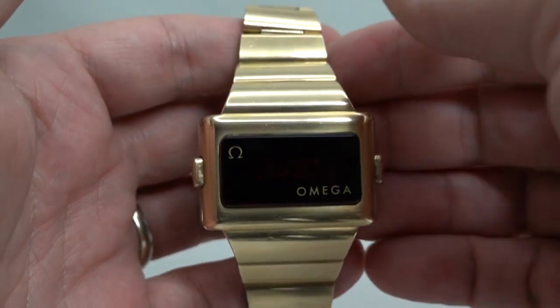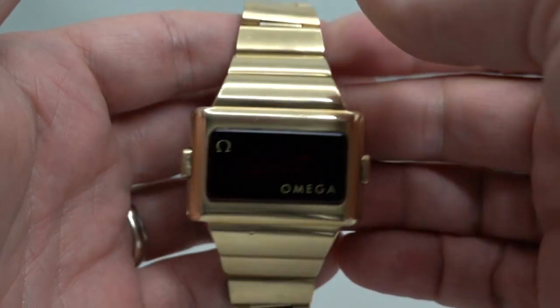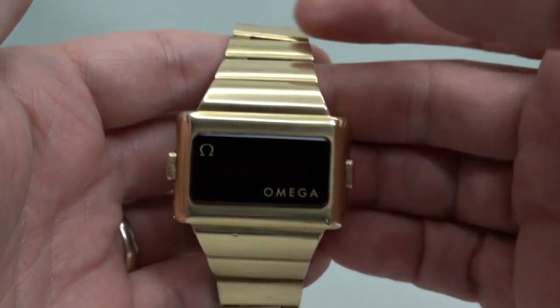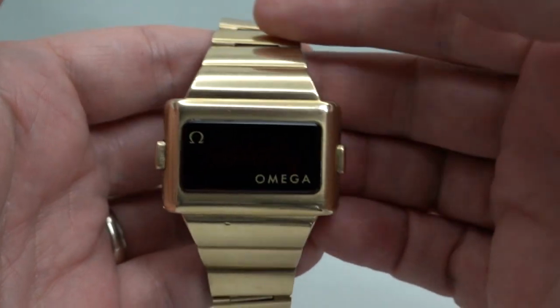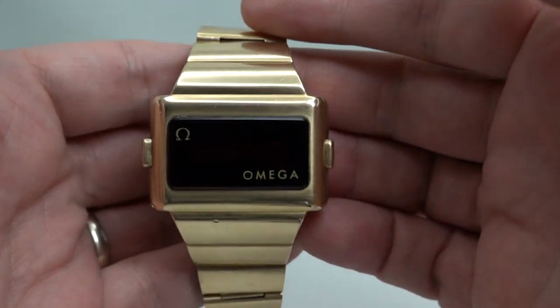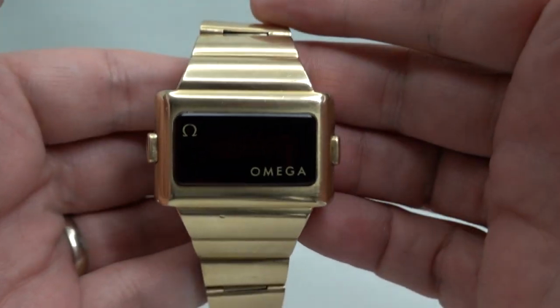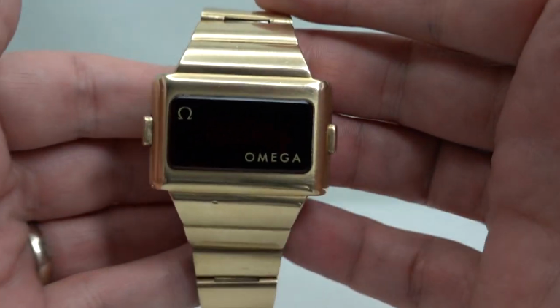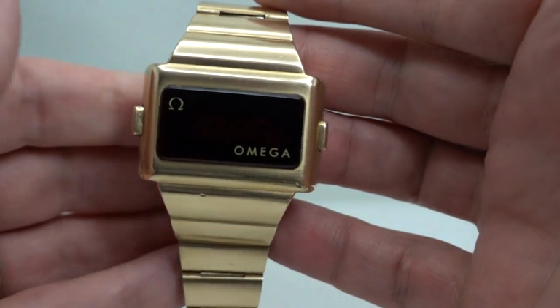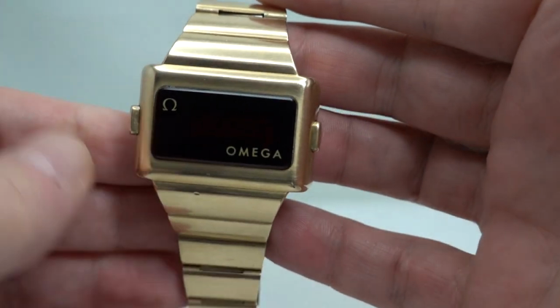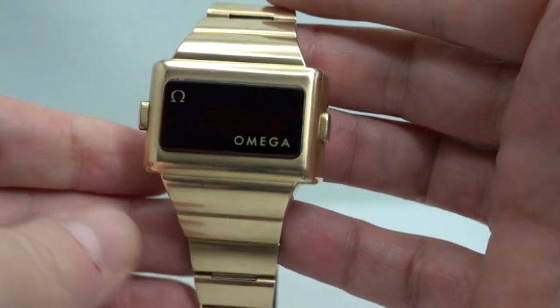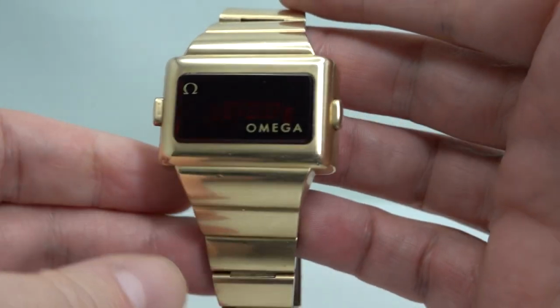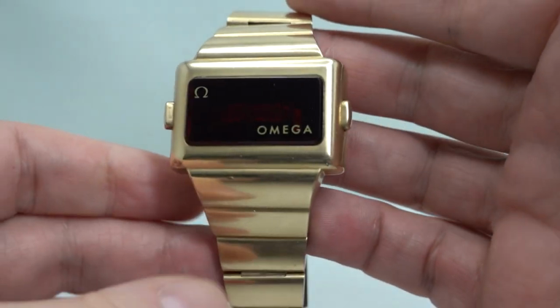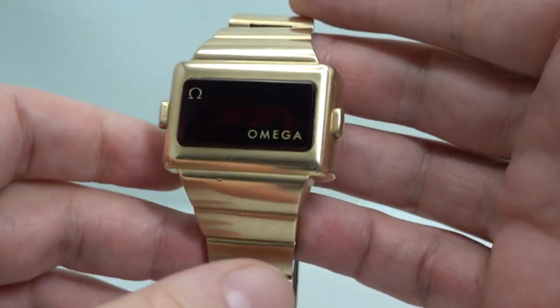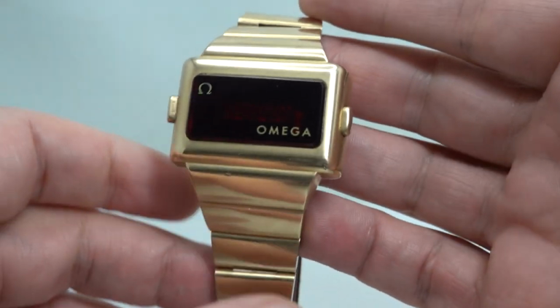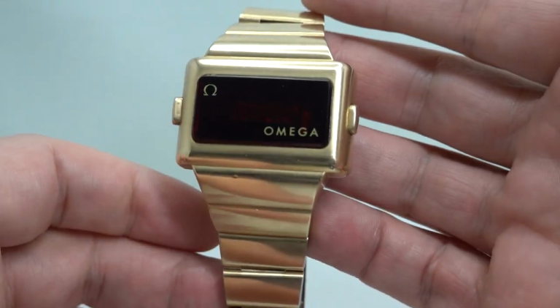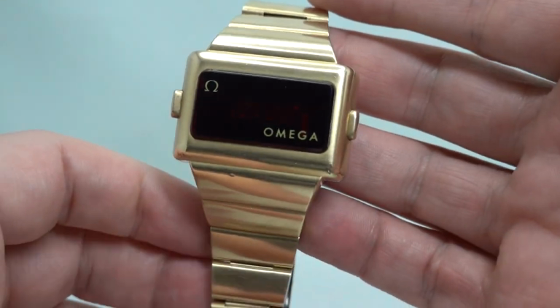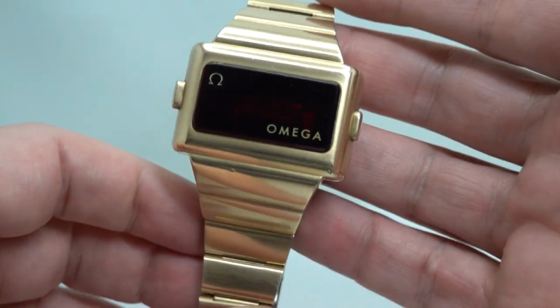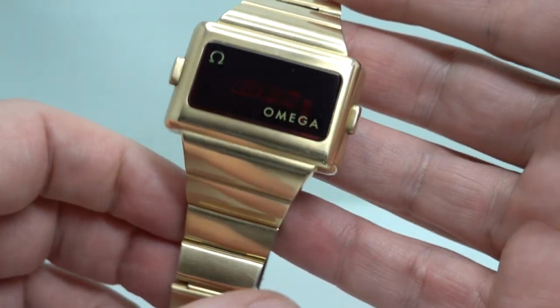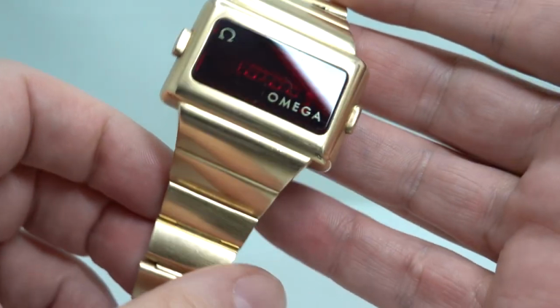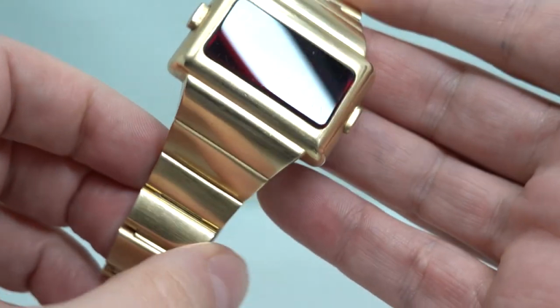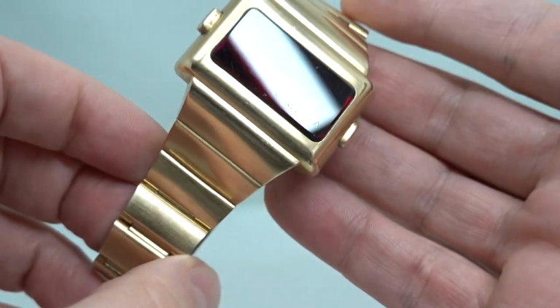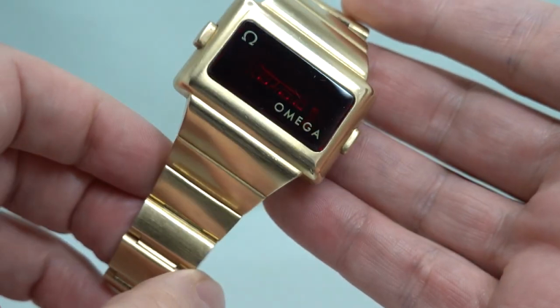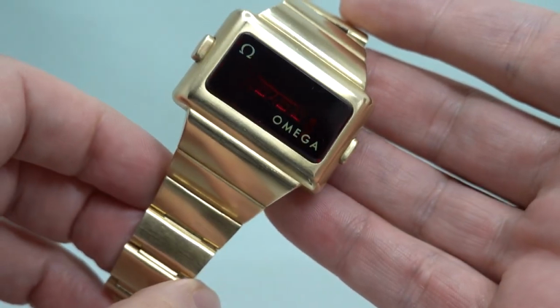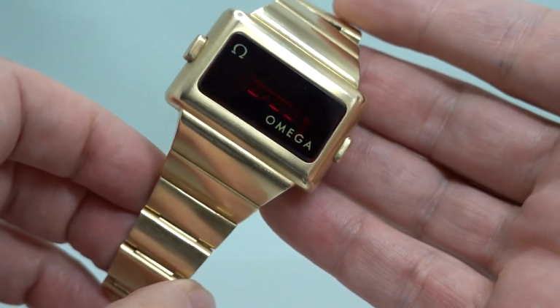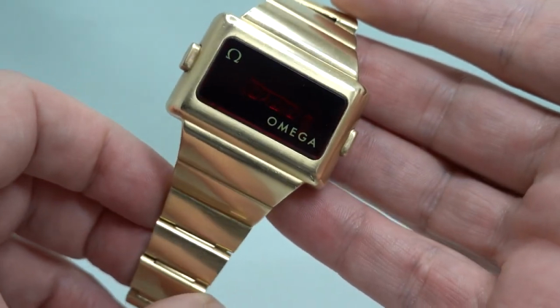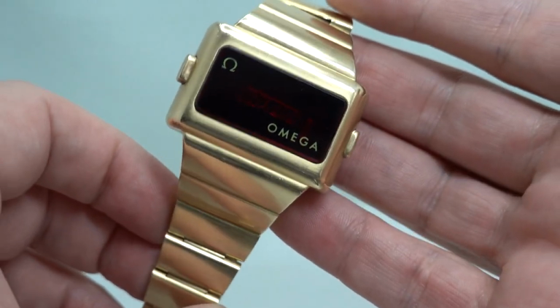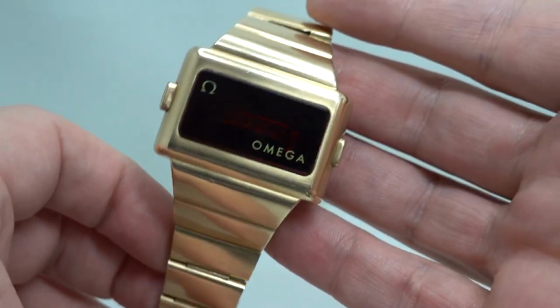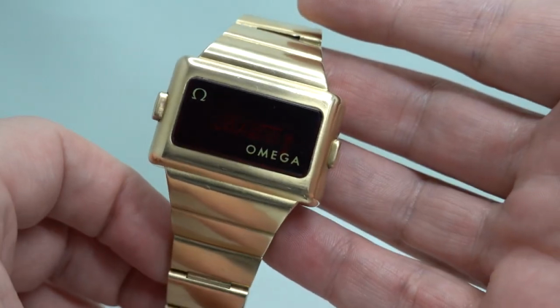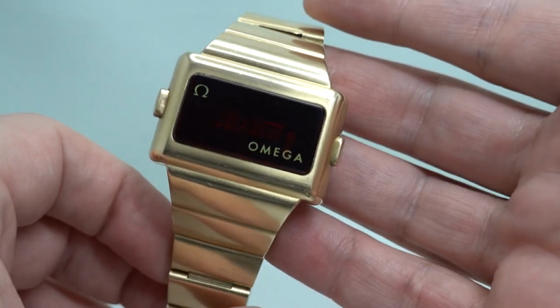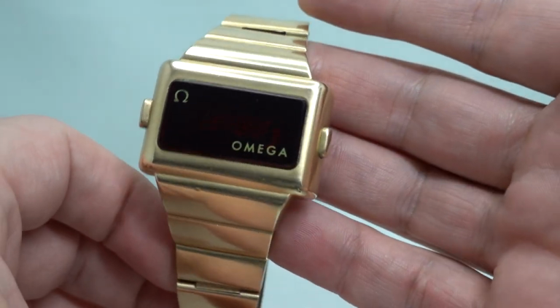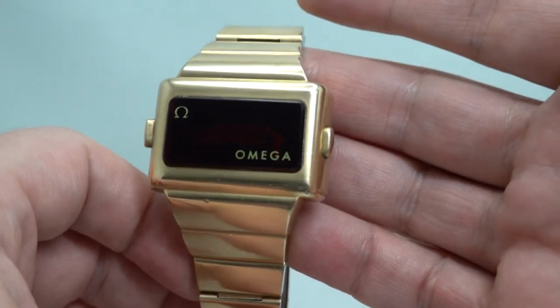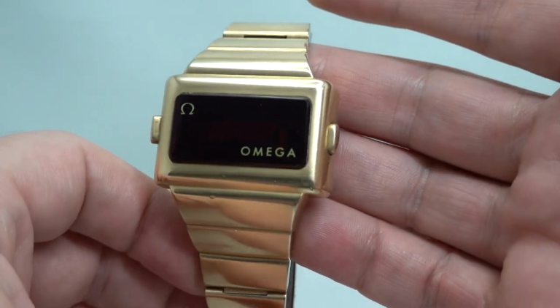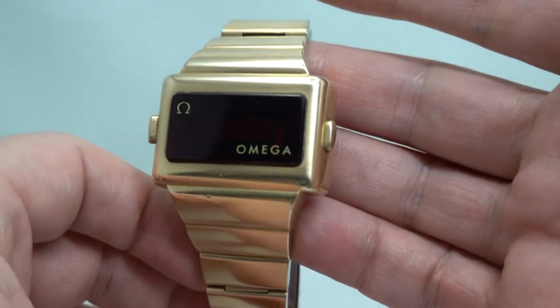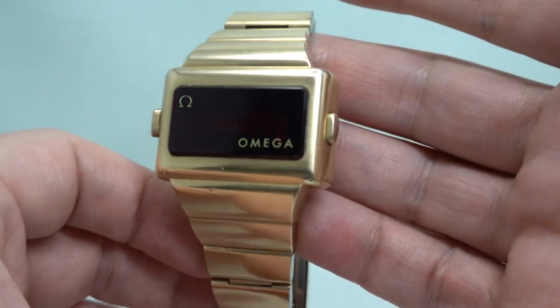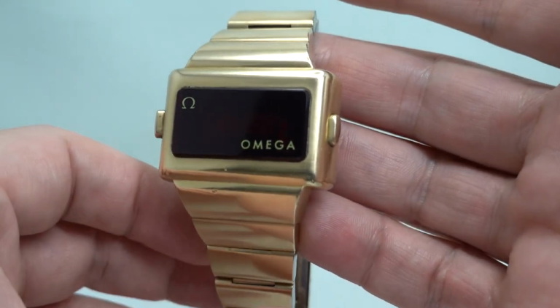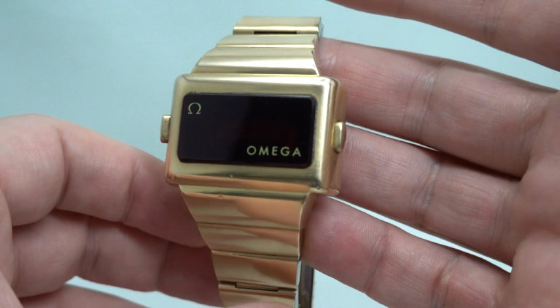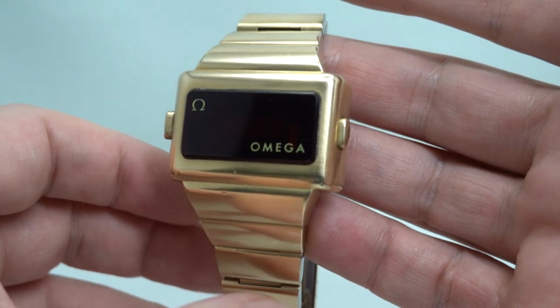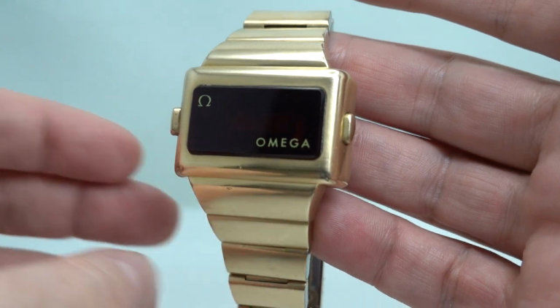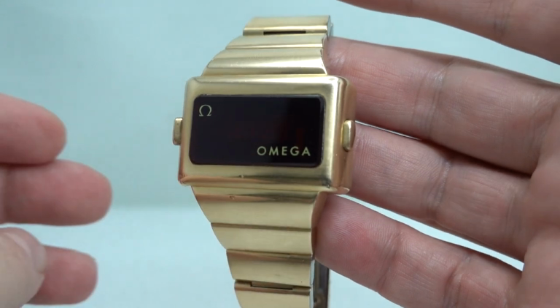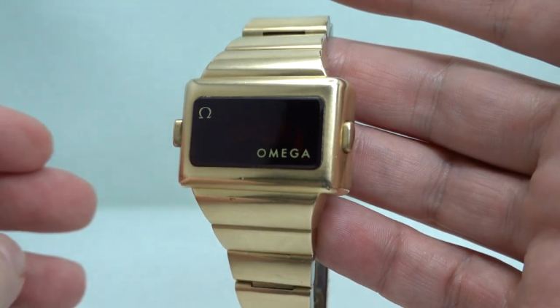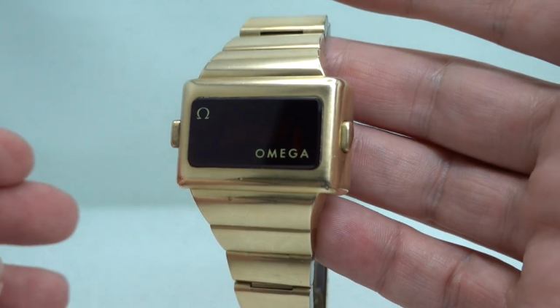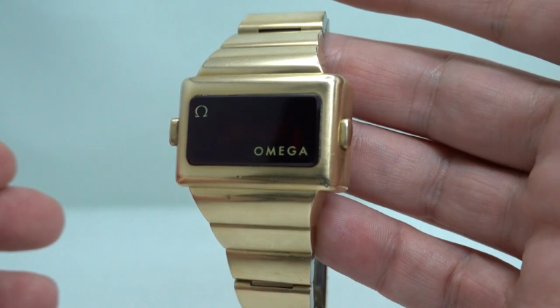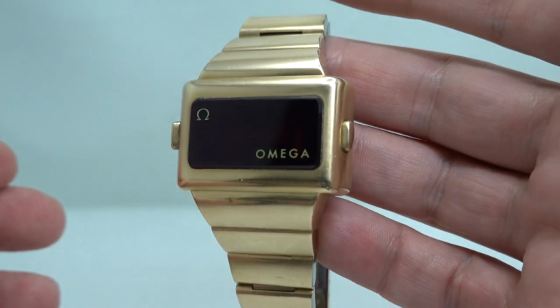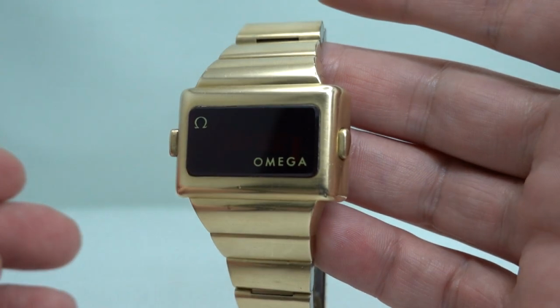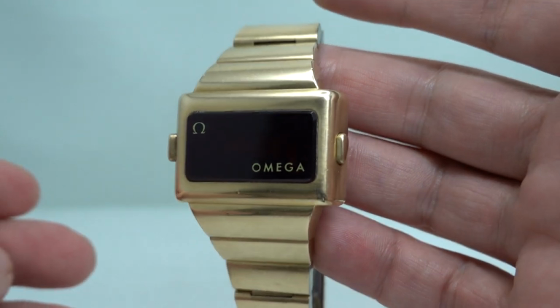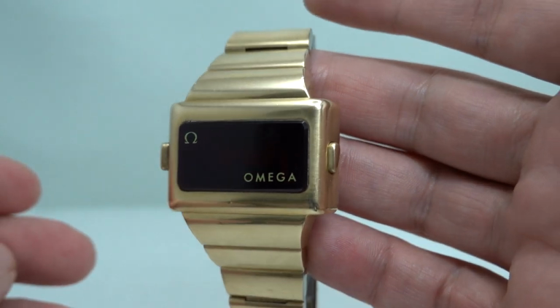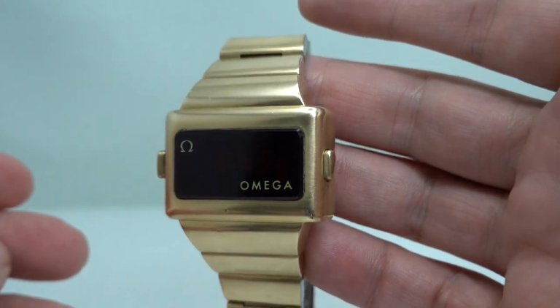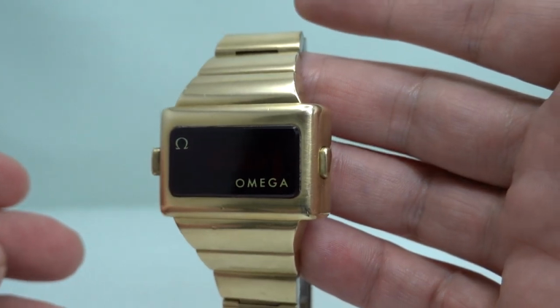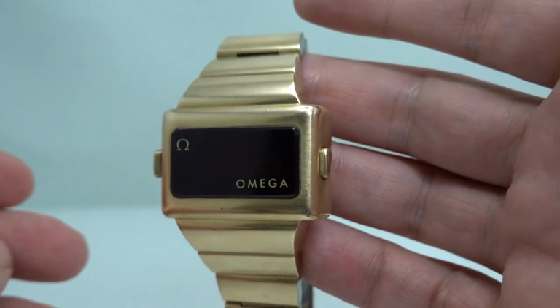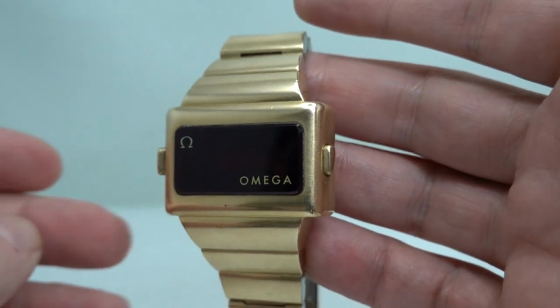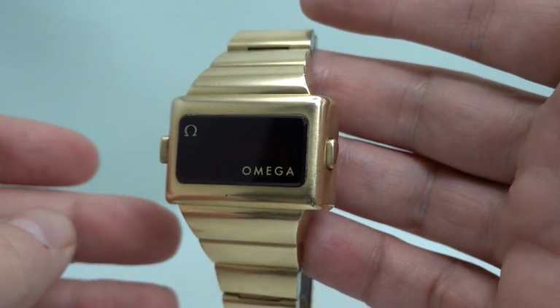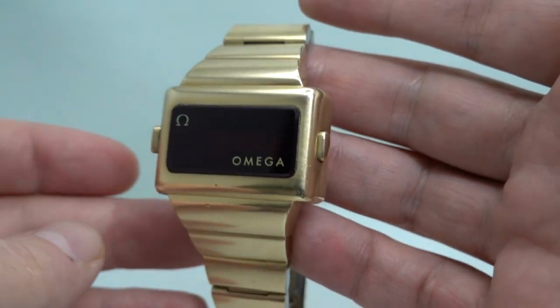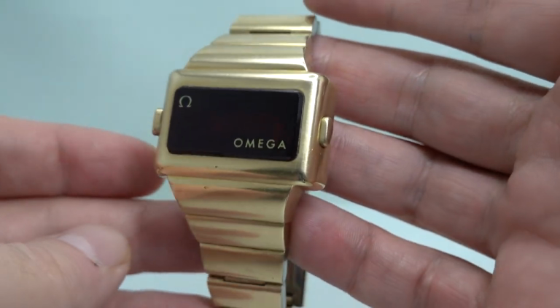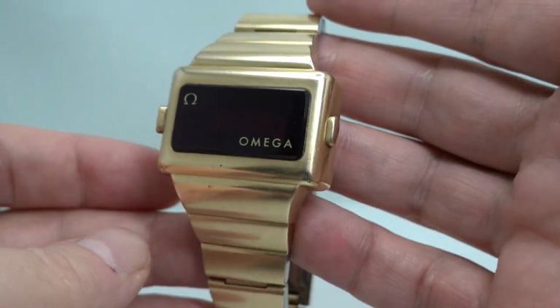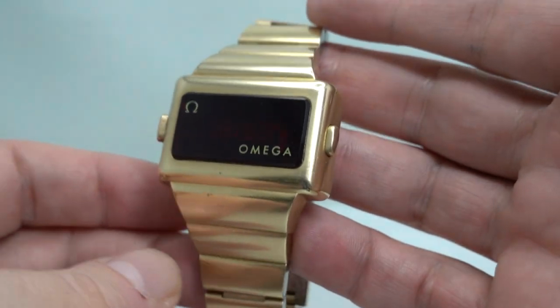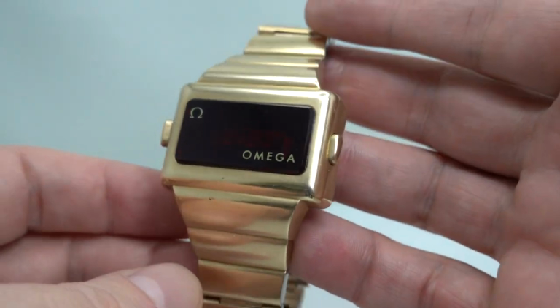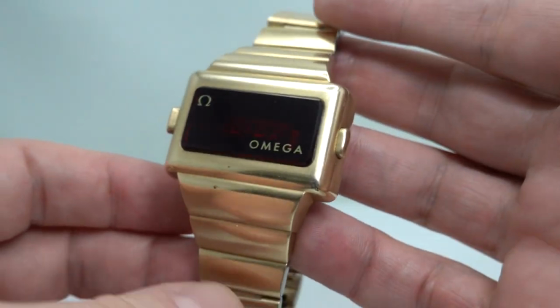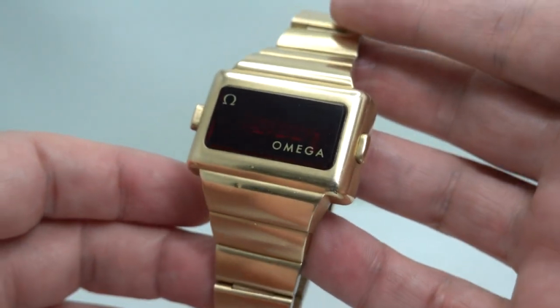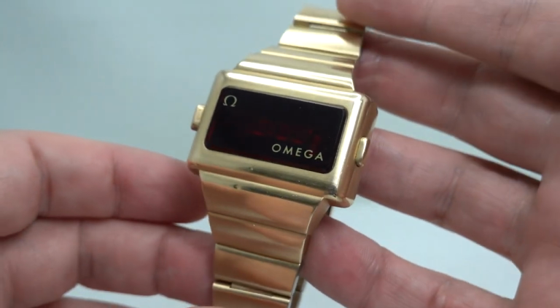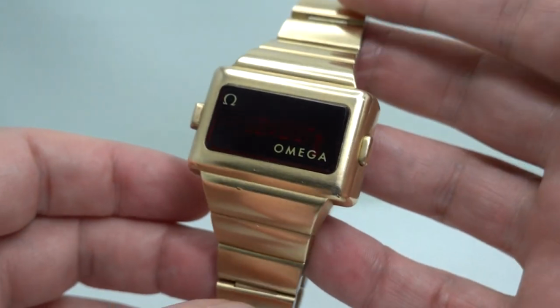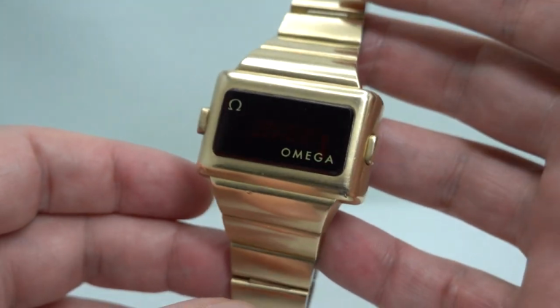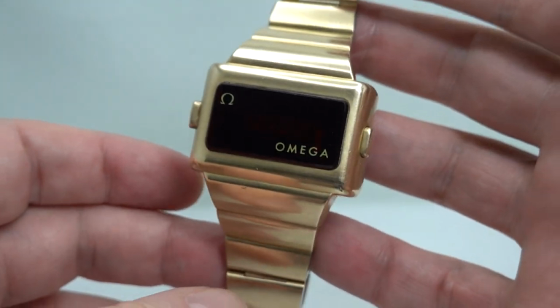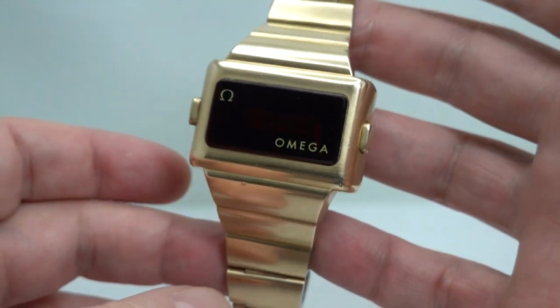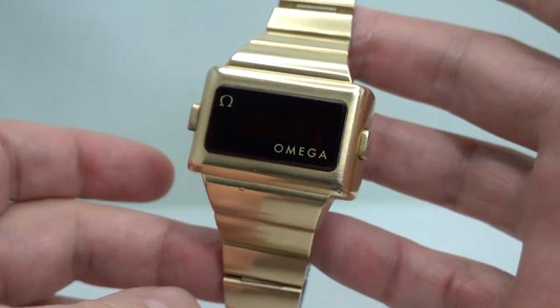Hello watch fans! Birth year watches here, and this time we have a real chunk of 1970s nostalgia for you.